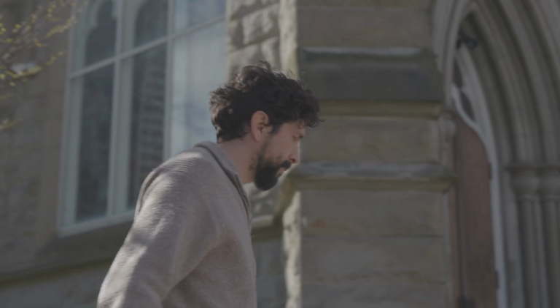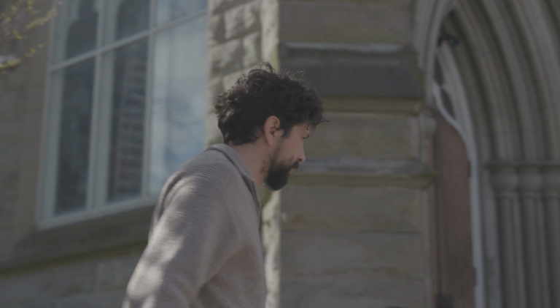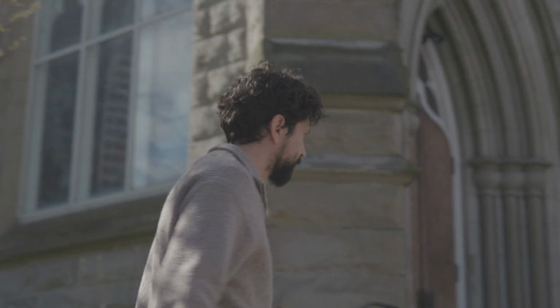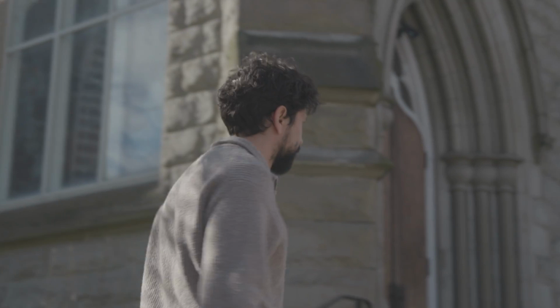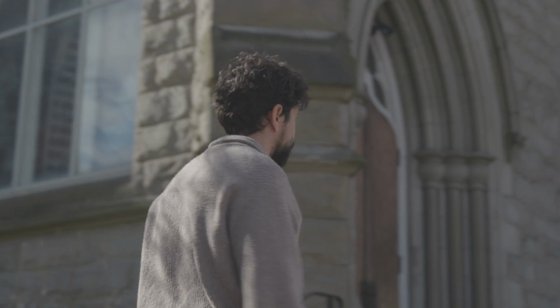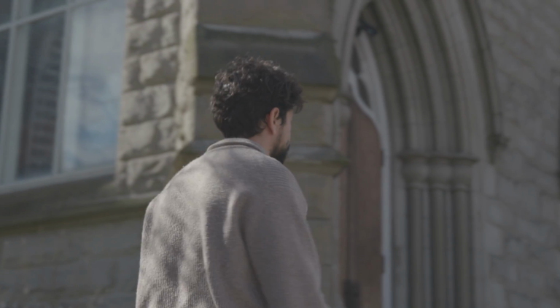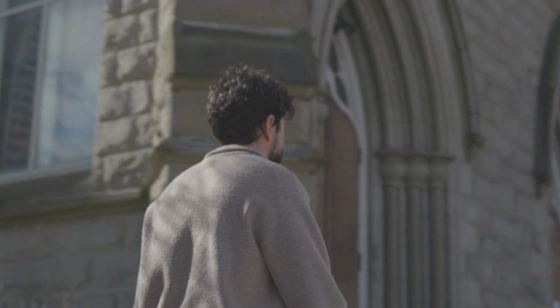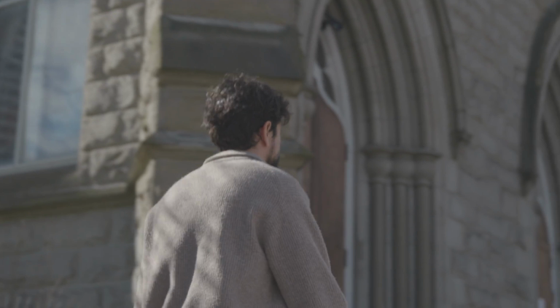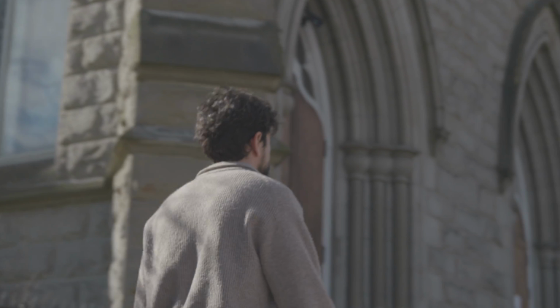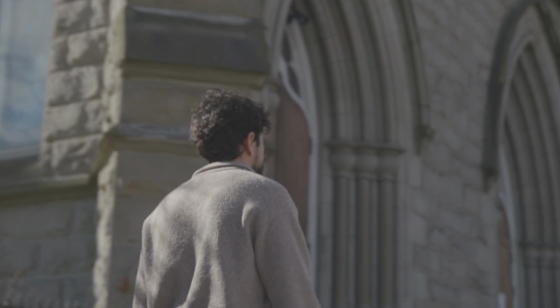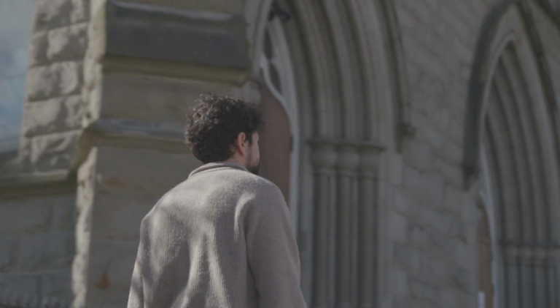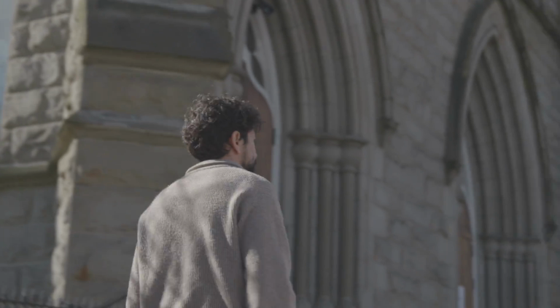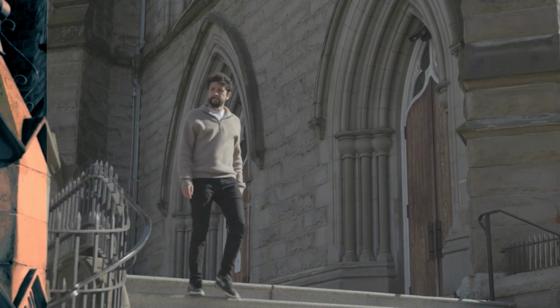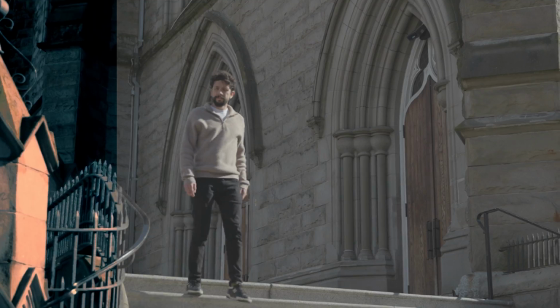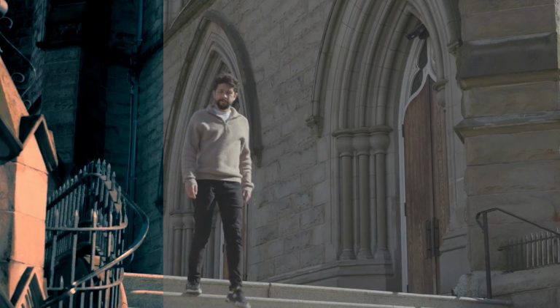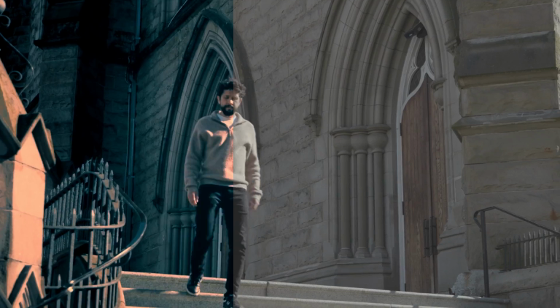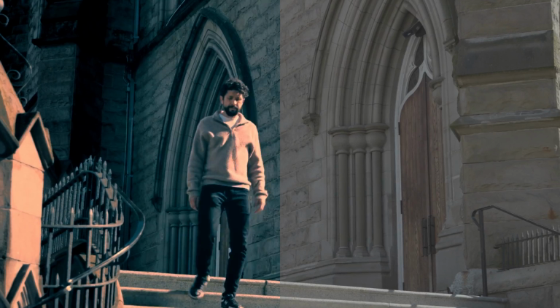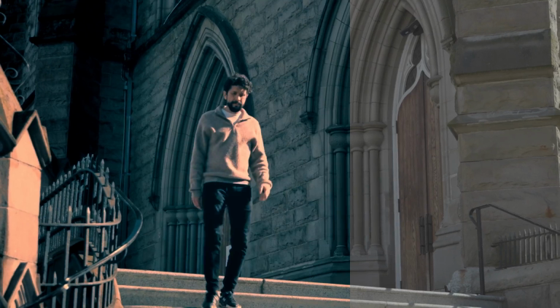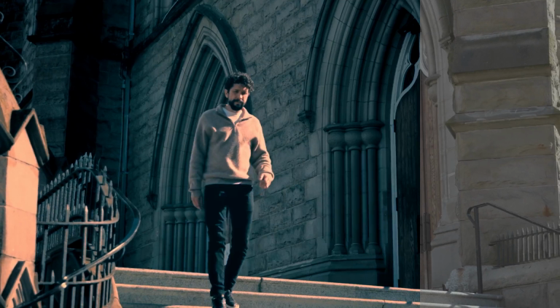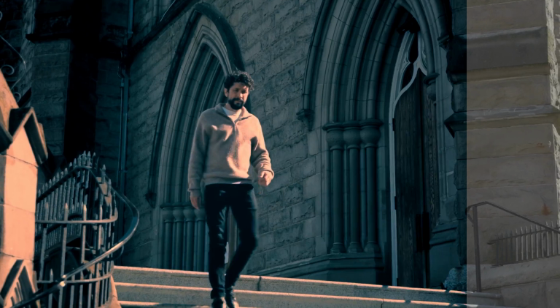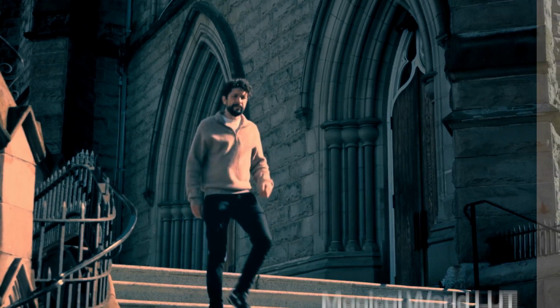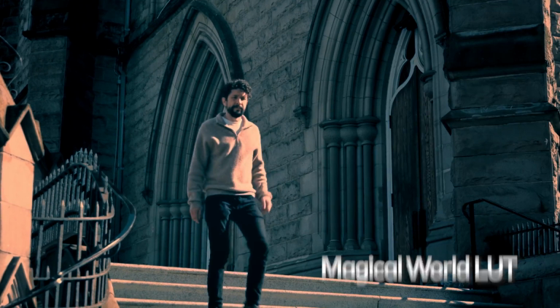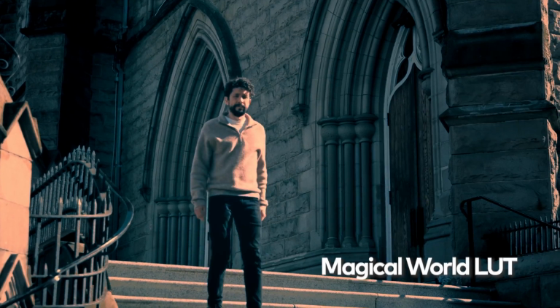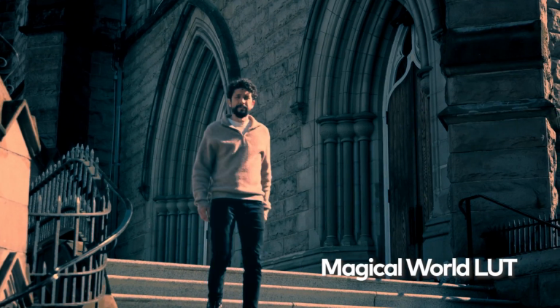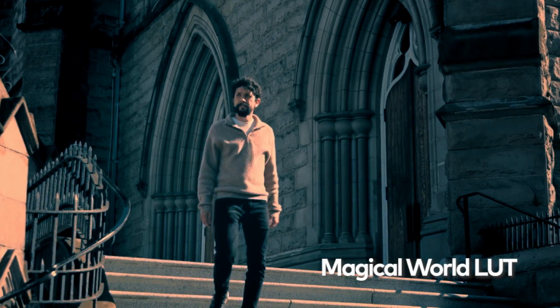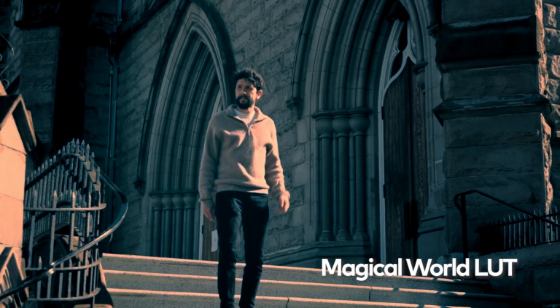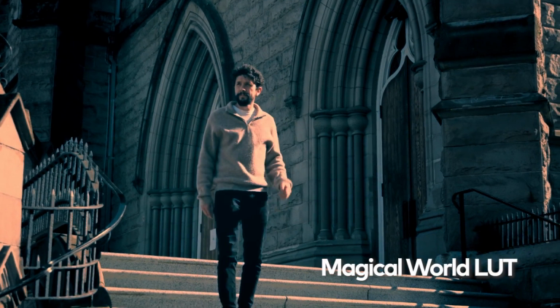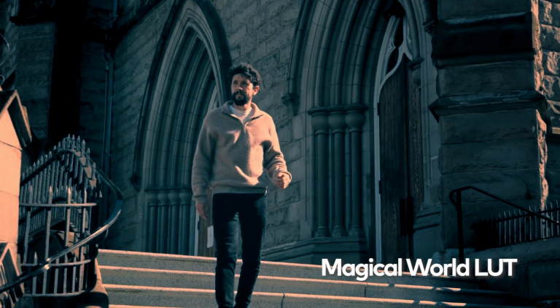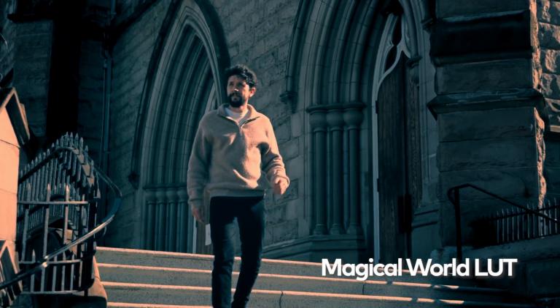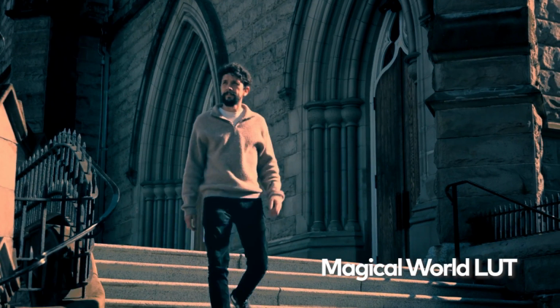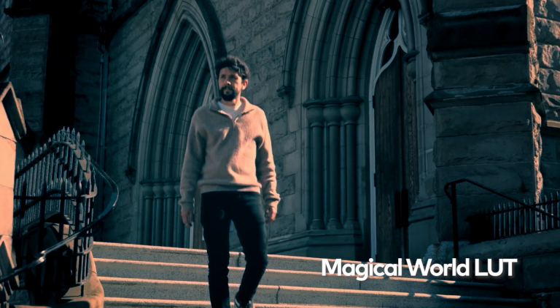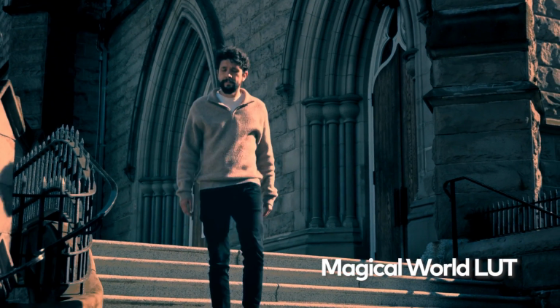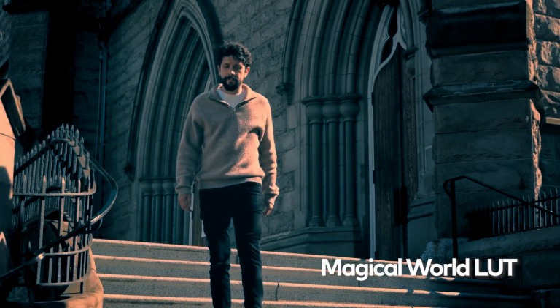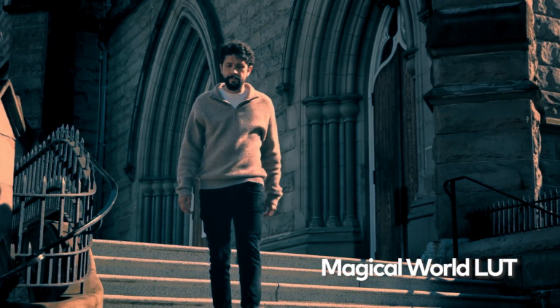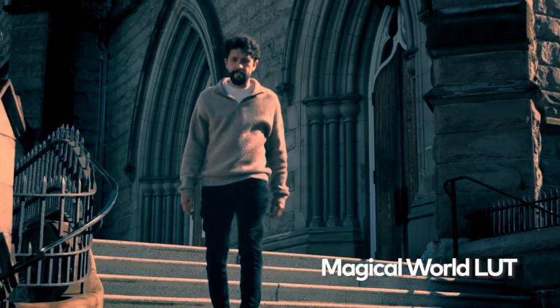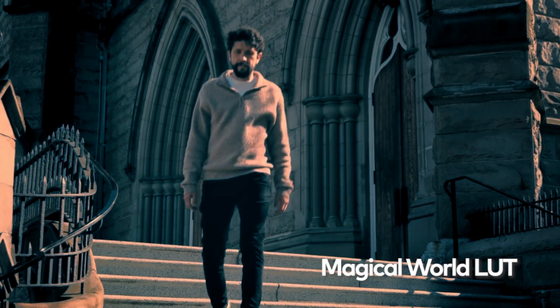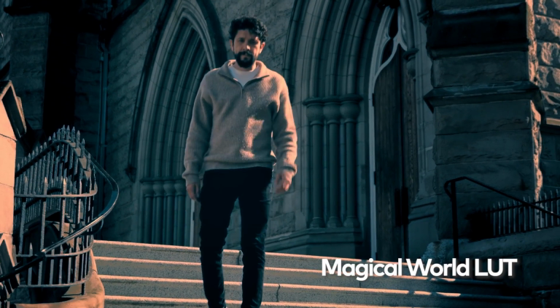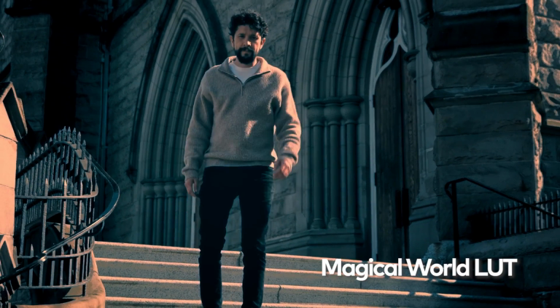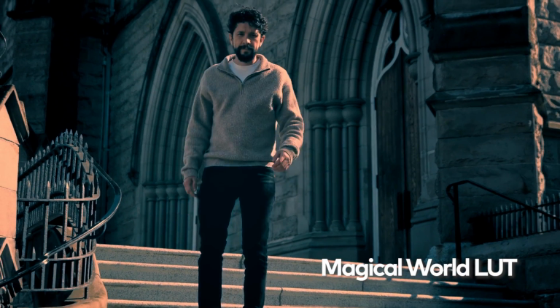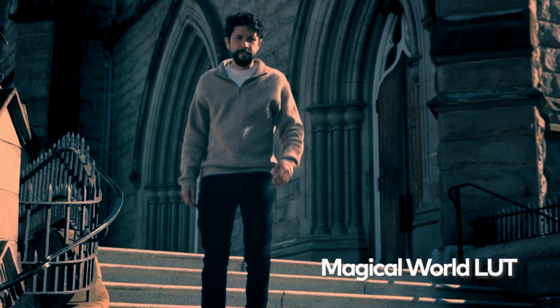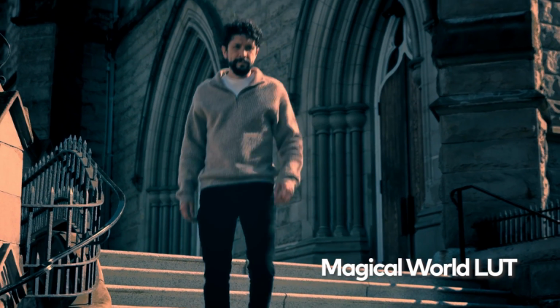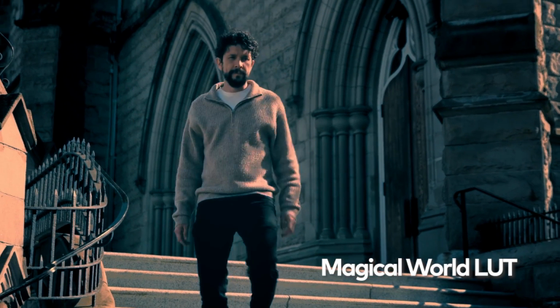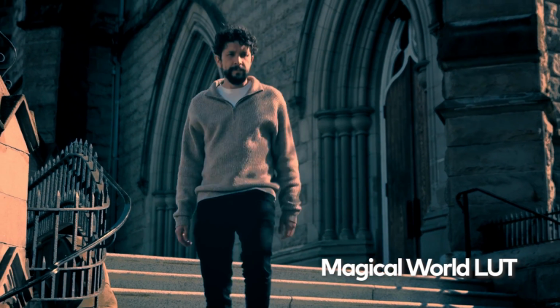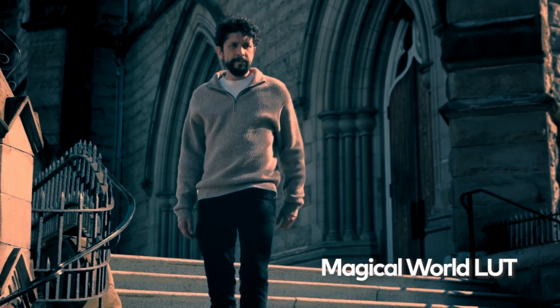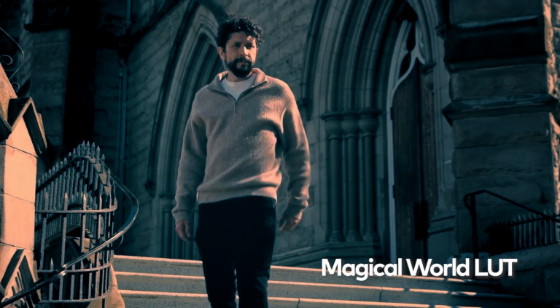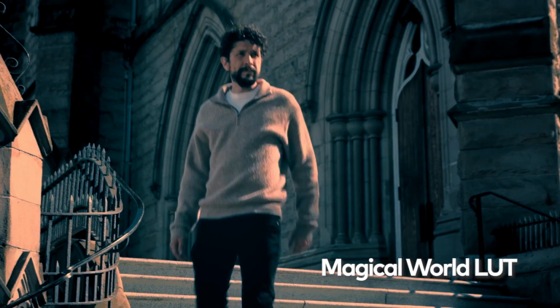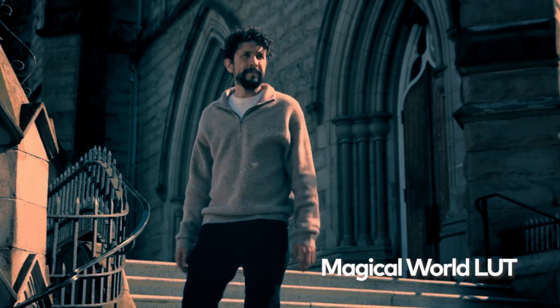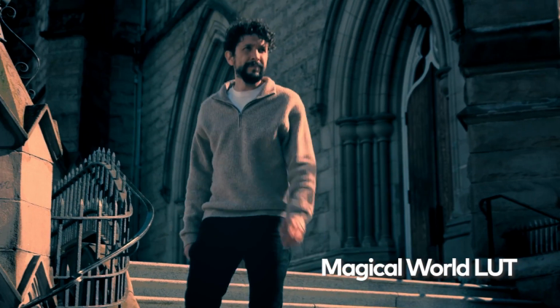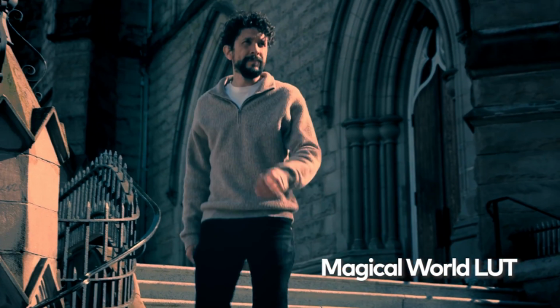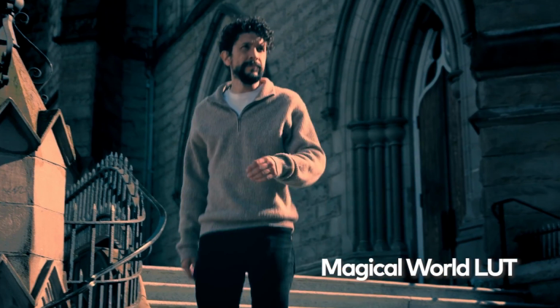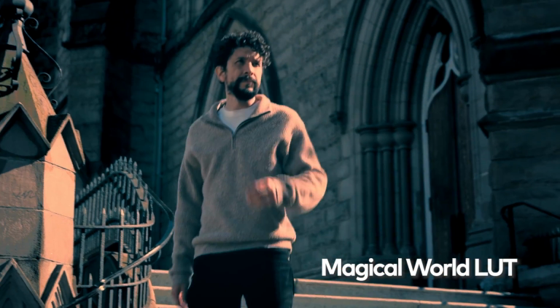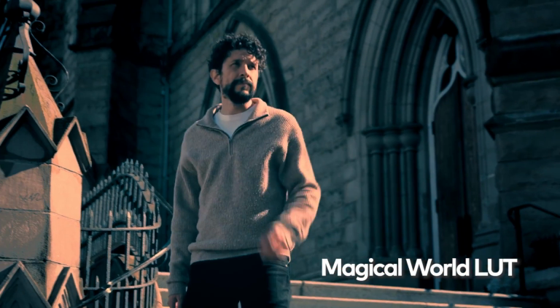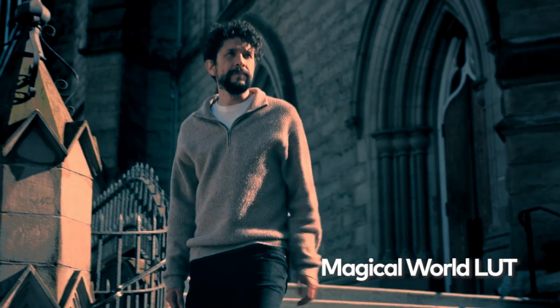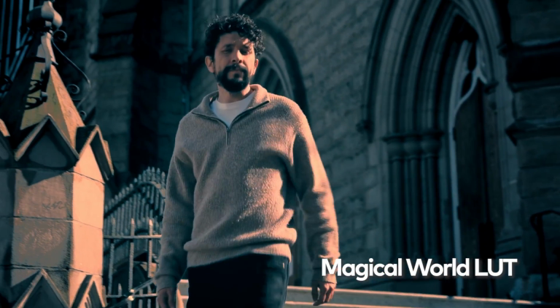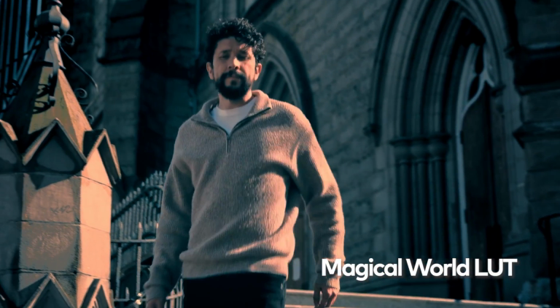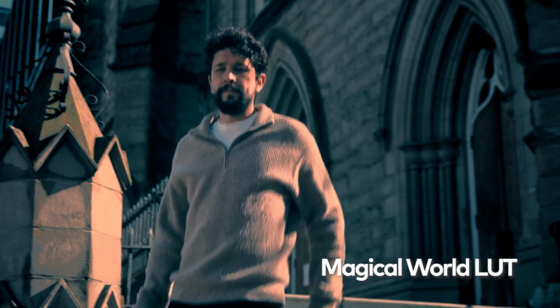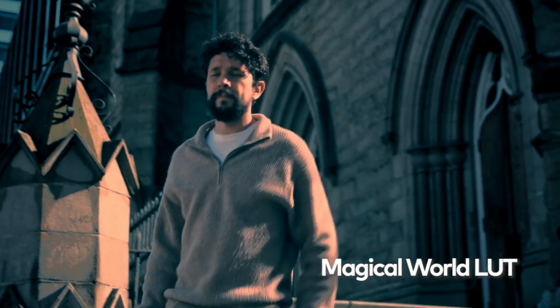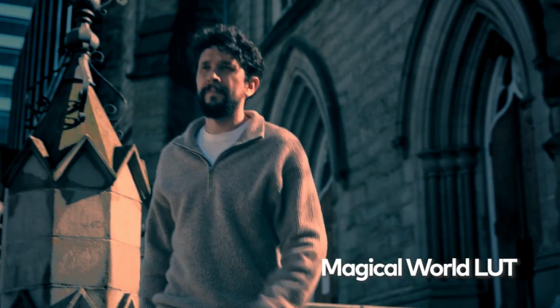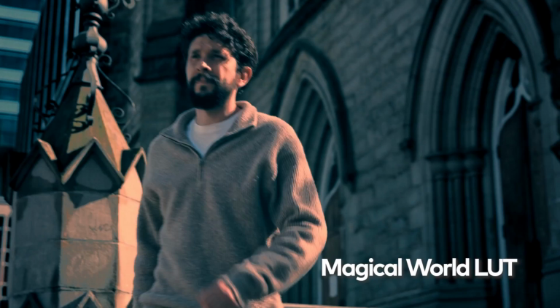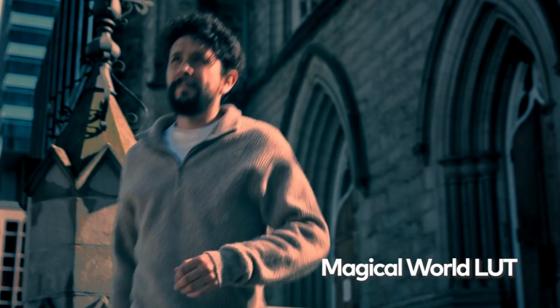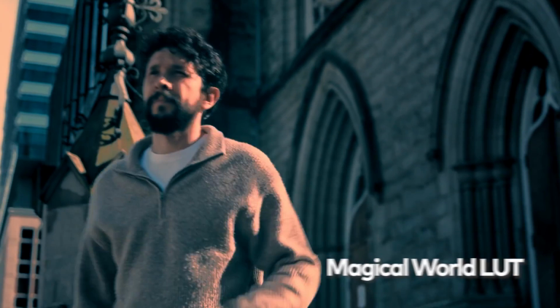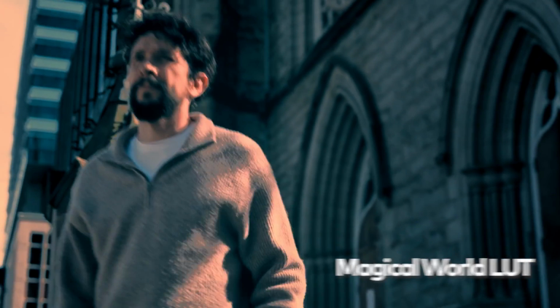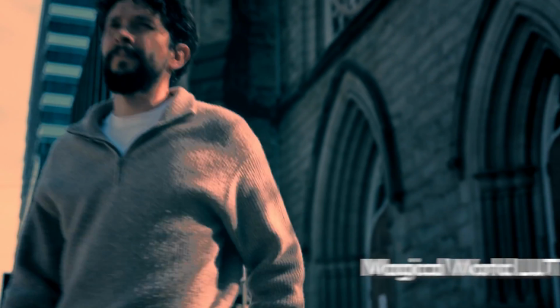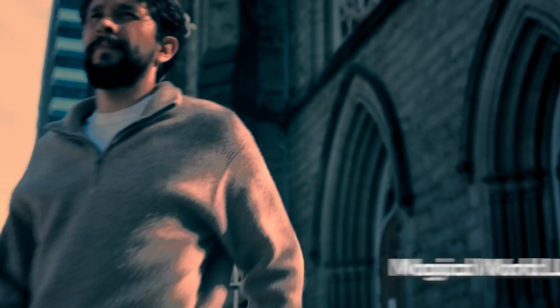In the magical alleys of Hogwarts, the dark shadows create an eerie and mysterious feel, making you wonder what lies ahead.